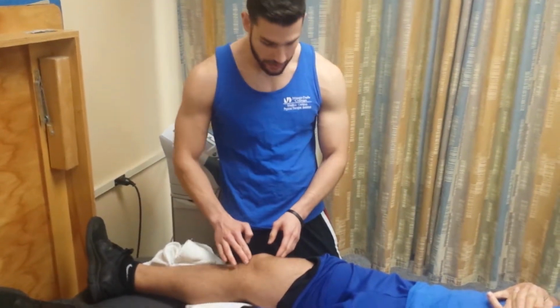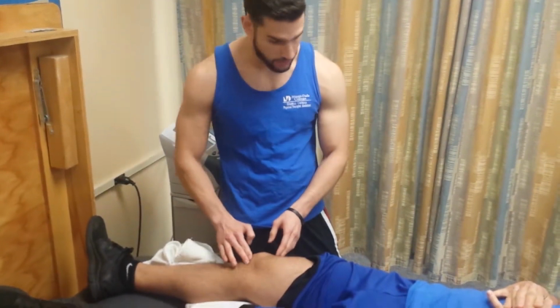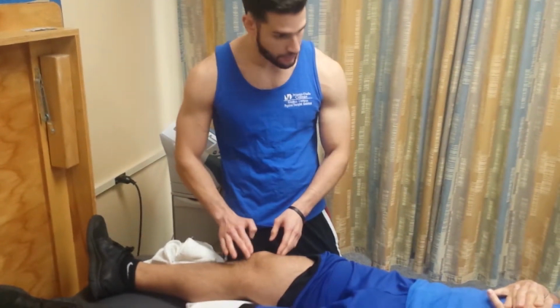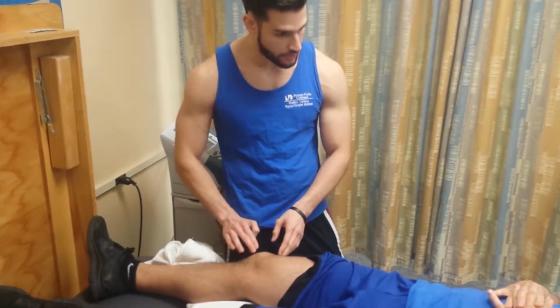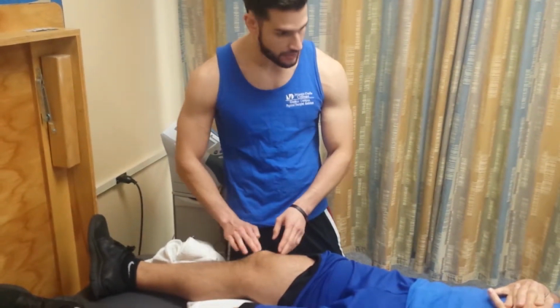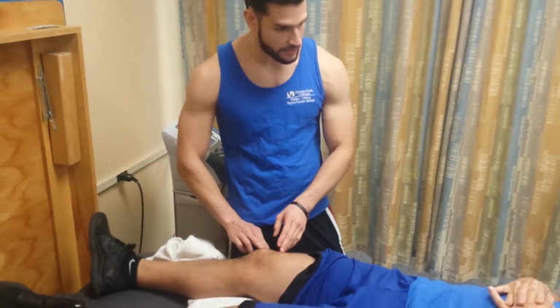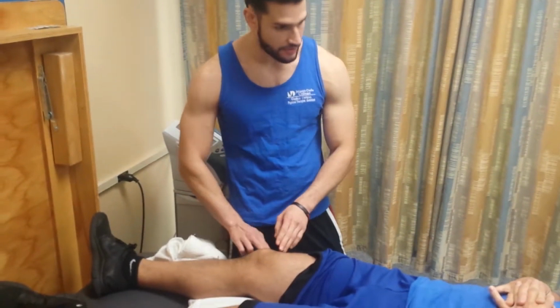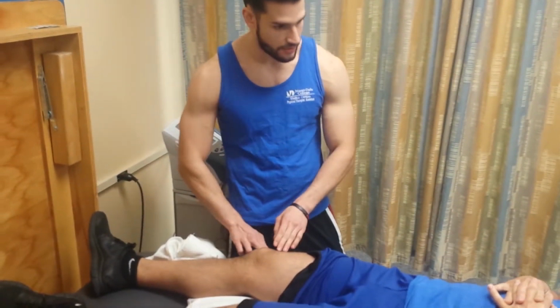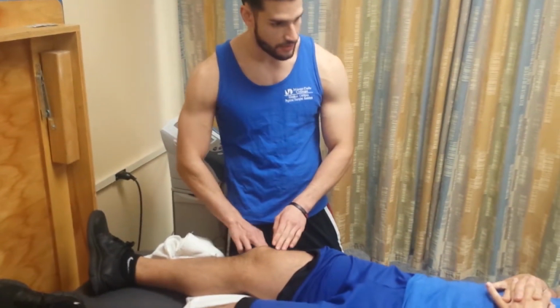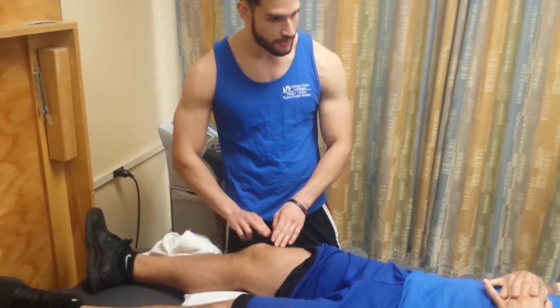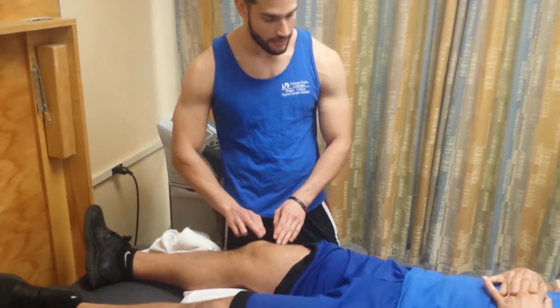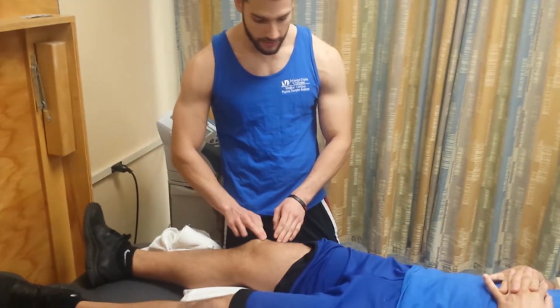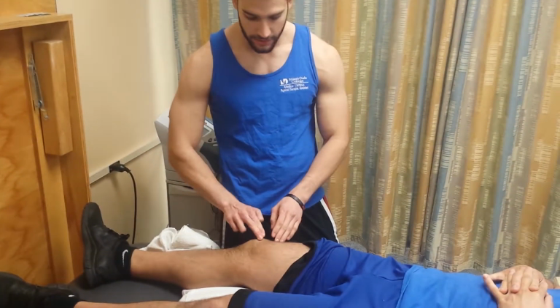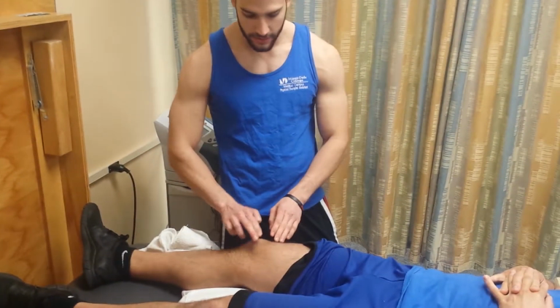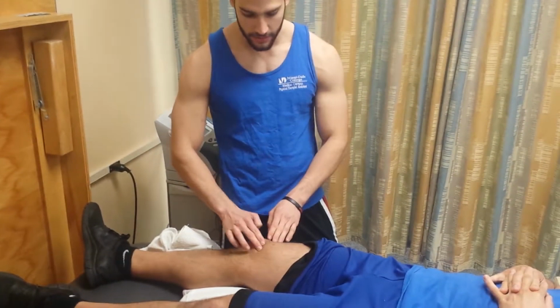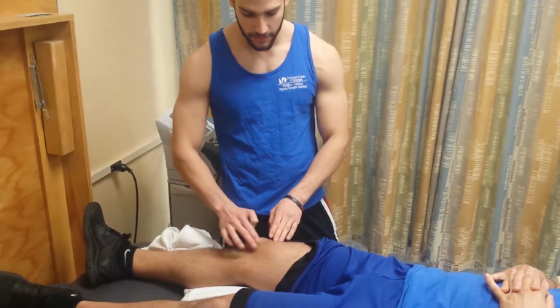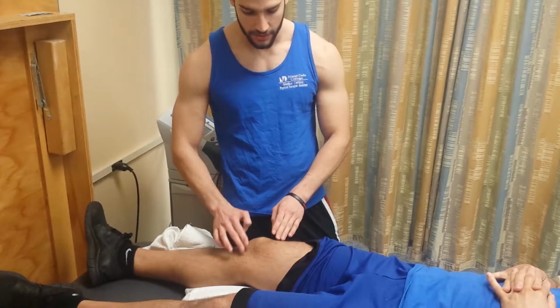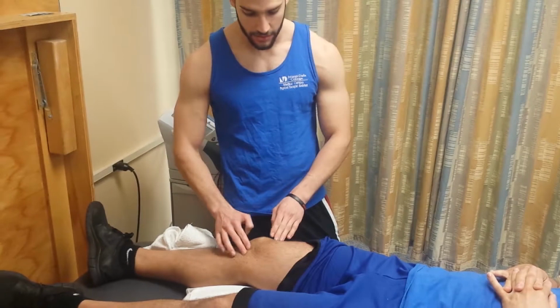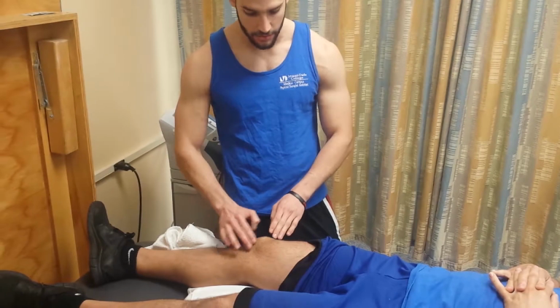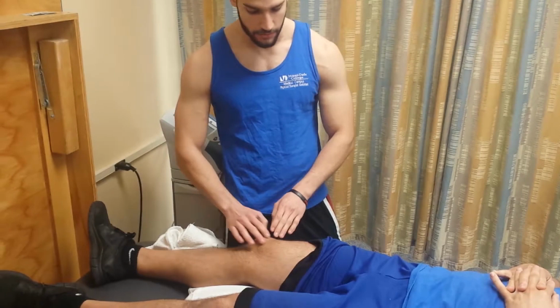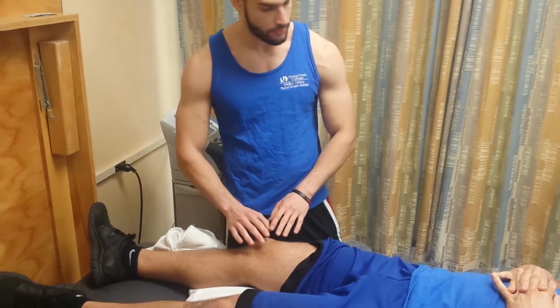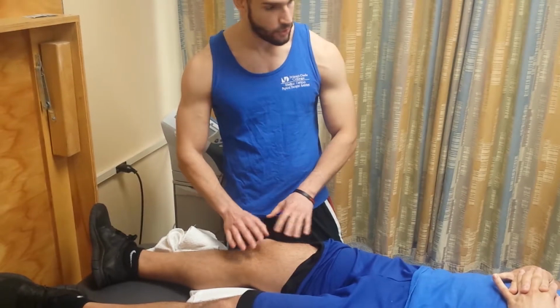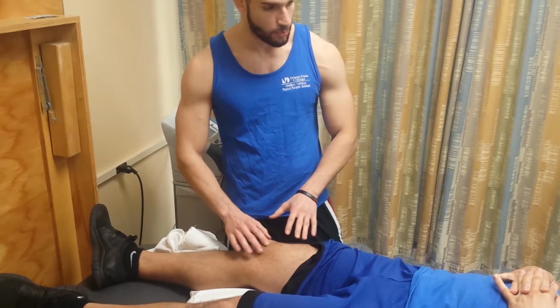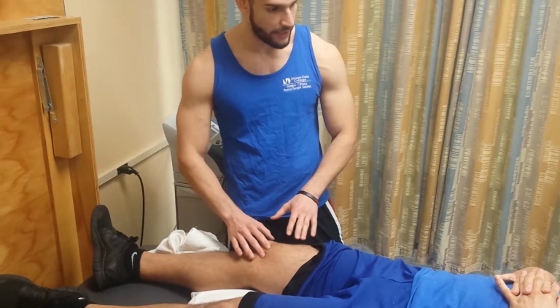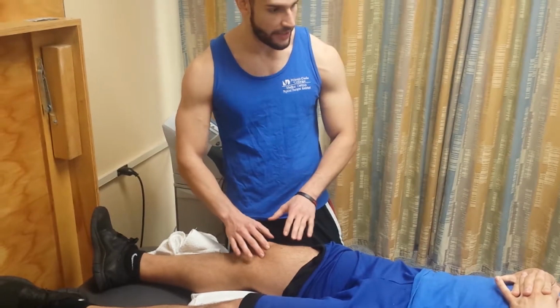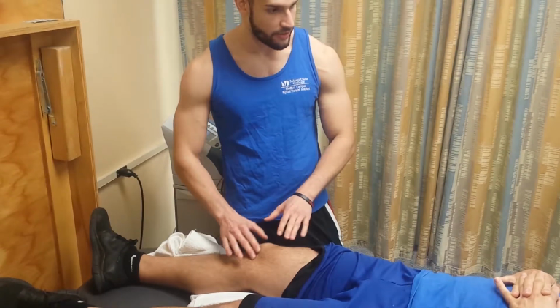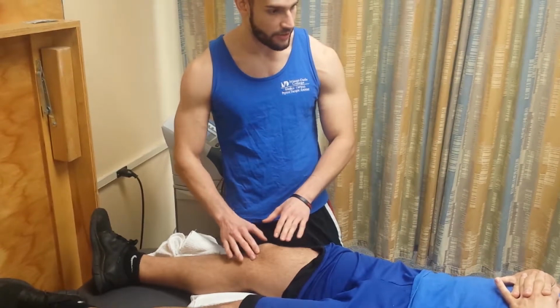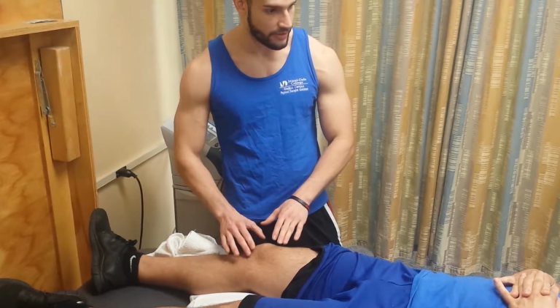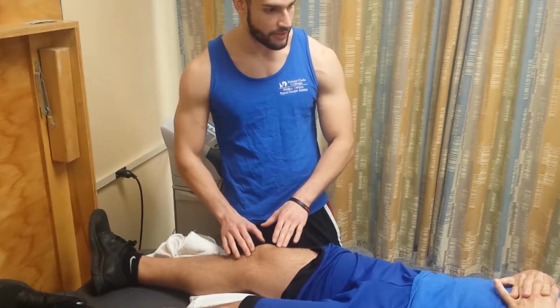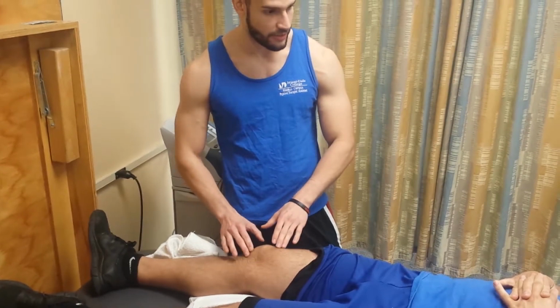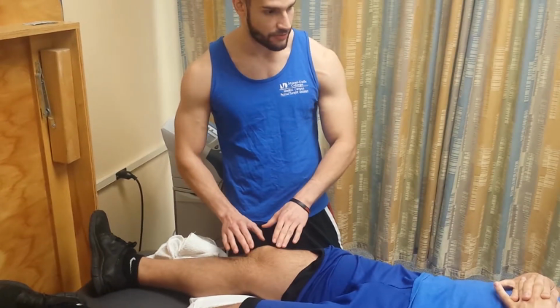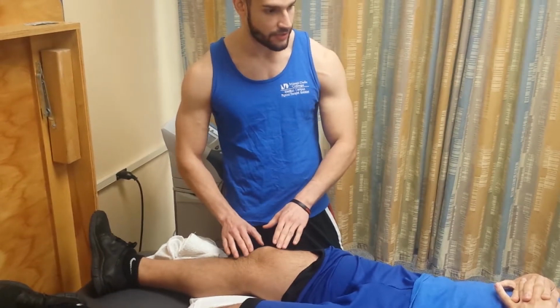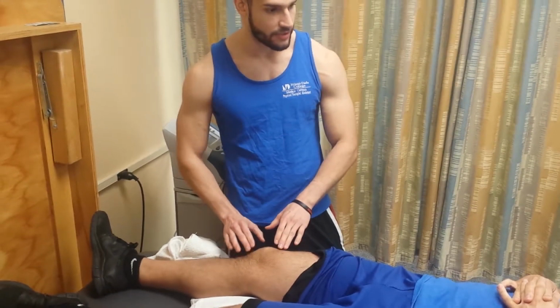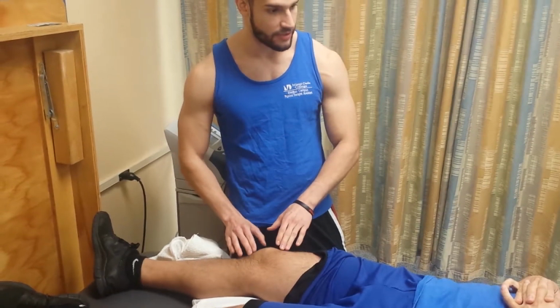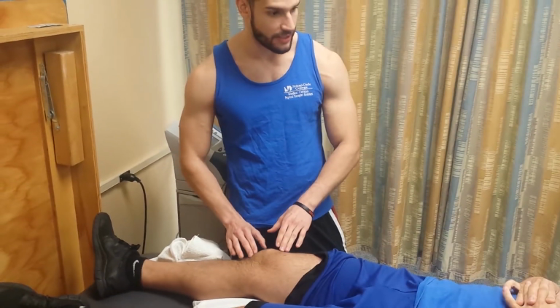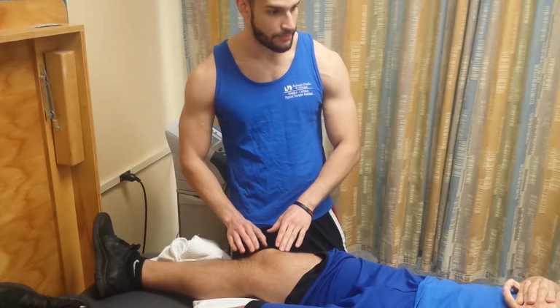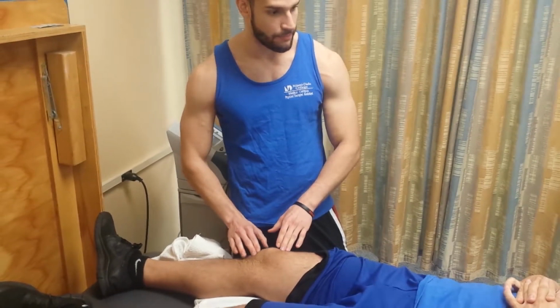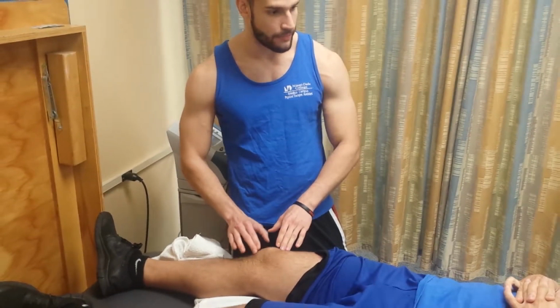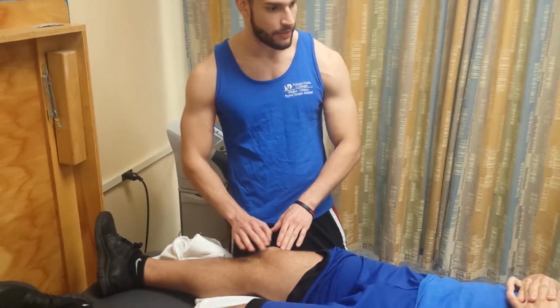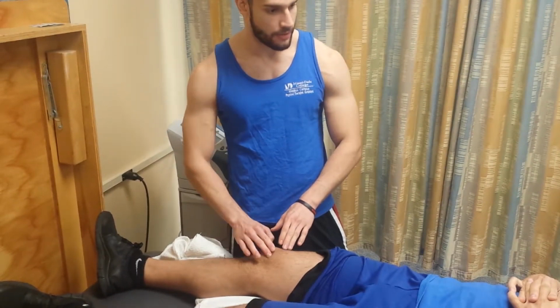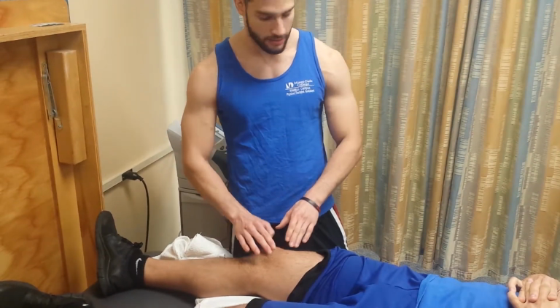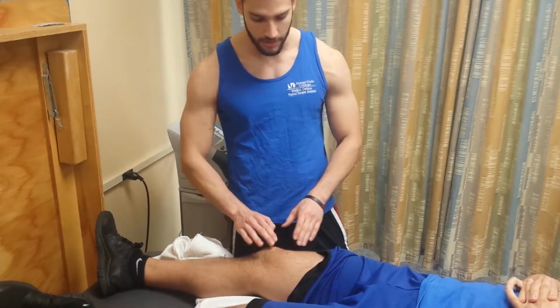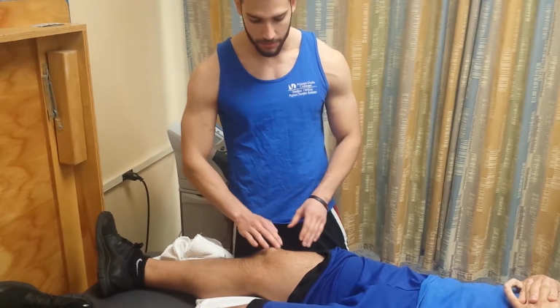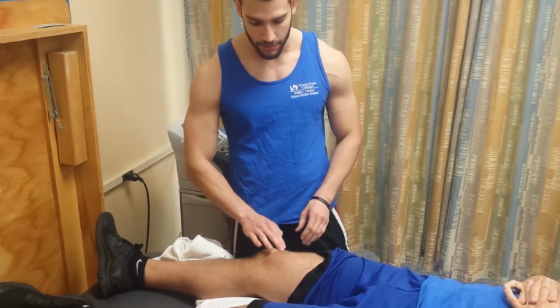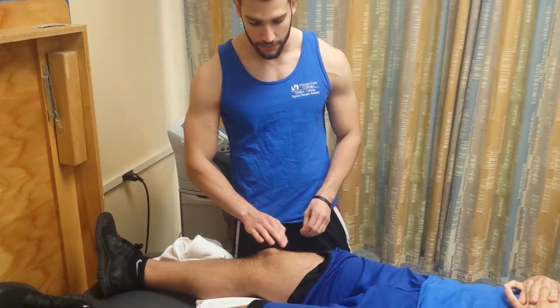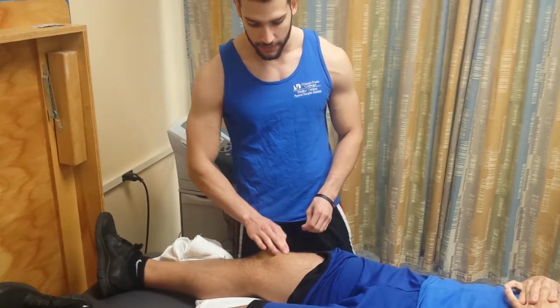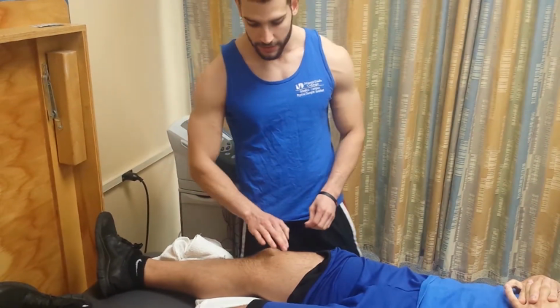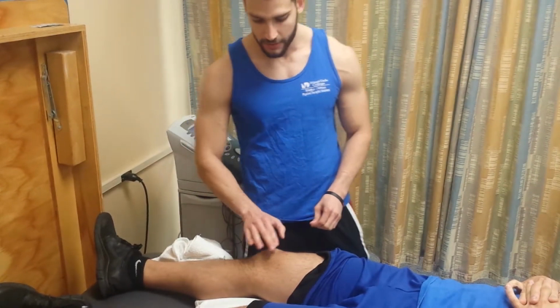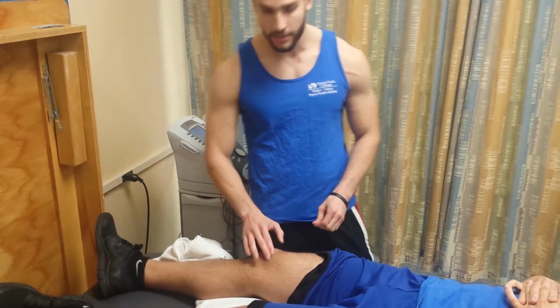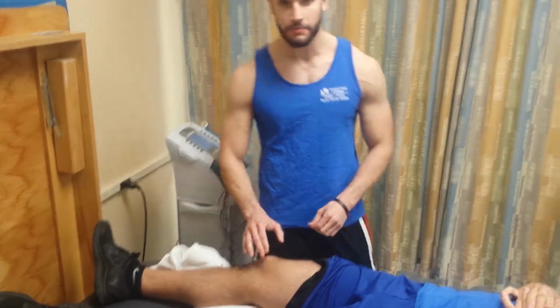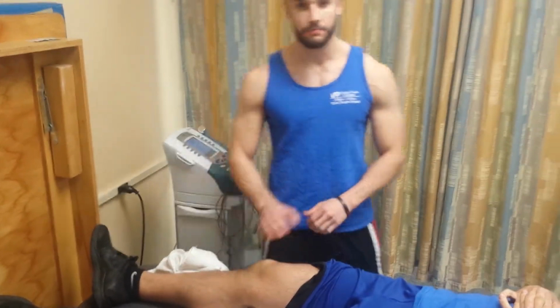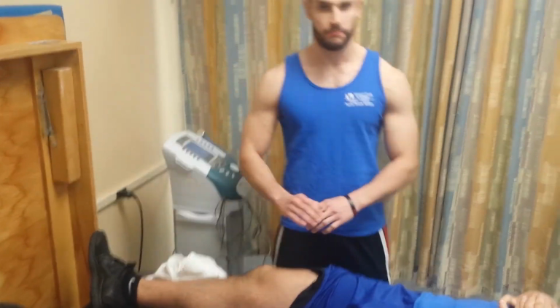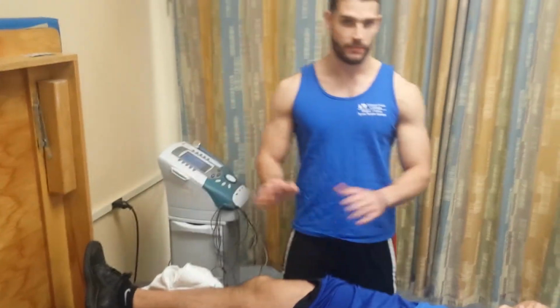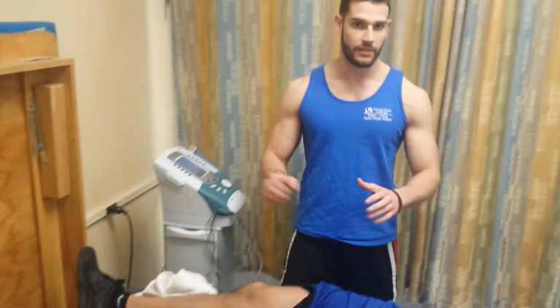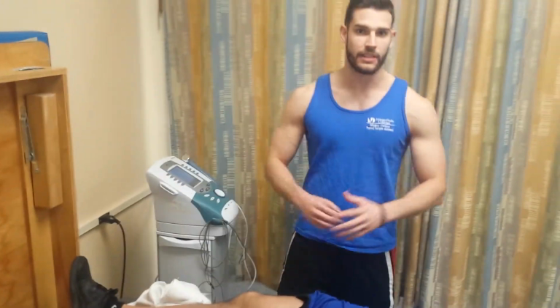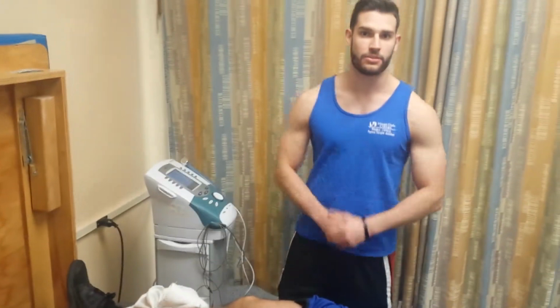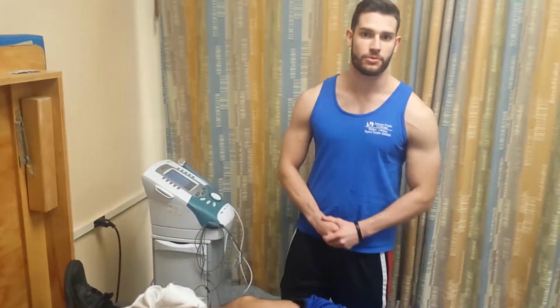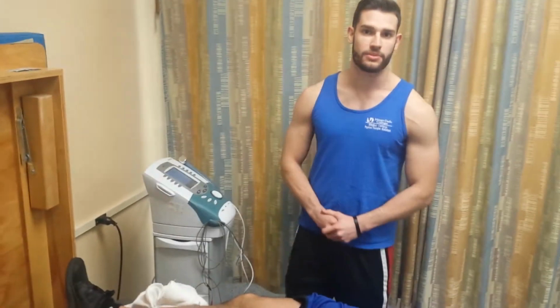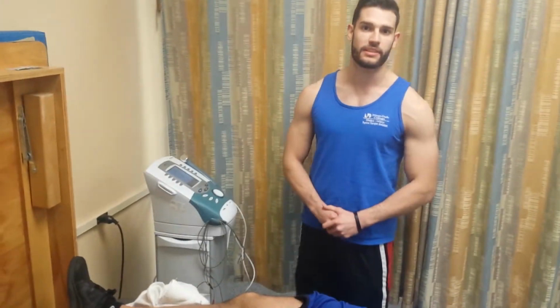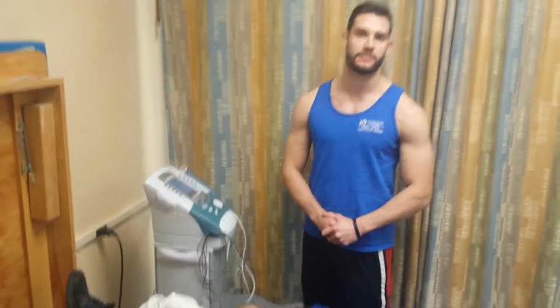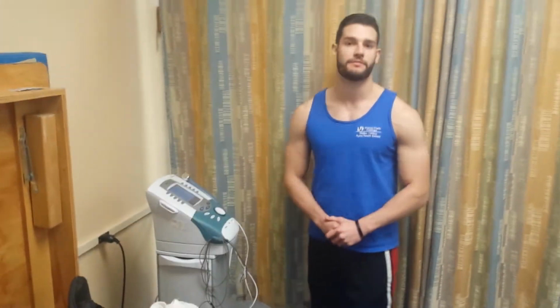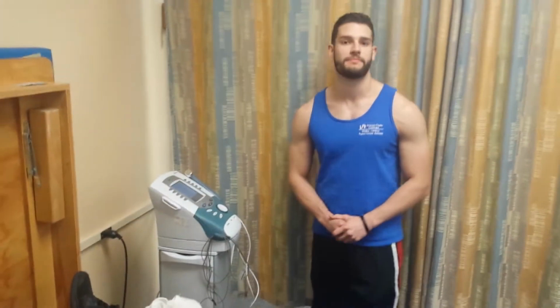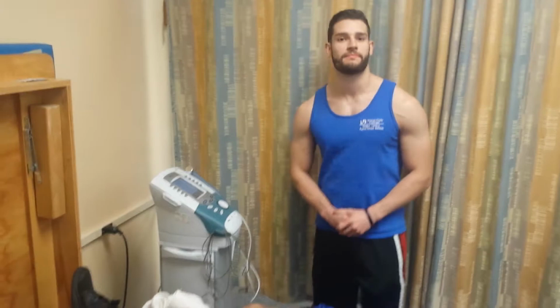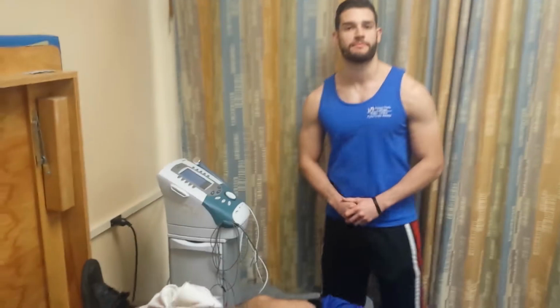Can you feel this? Yes? So no pain or anything? It's feeling the same? Perfect. And that's ultrasound.